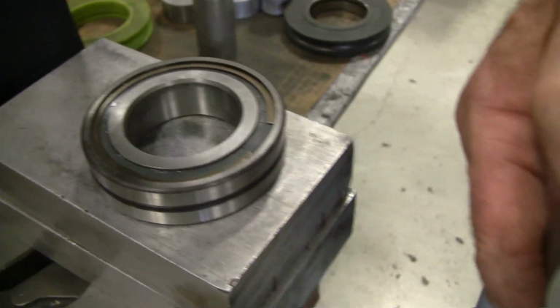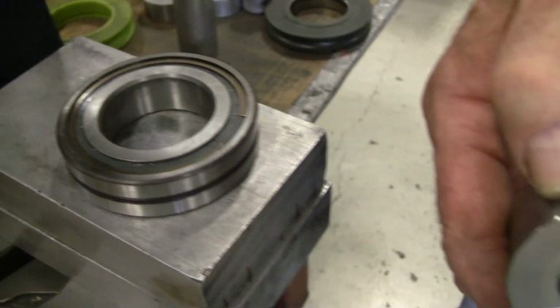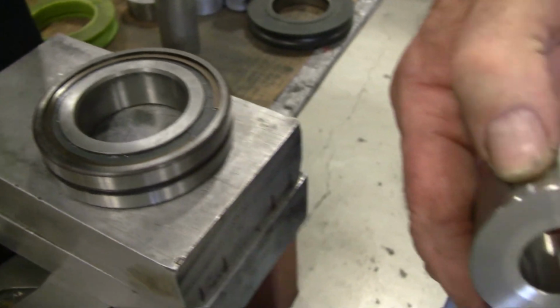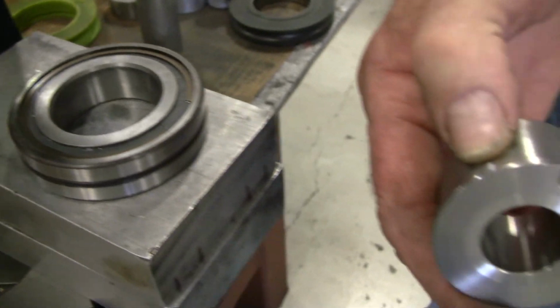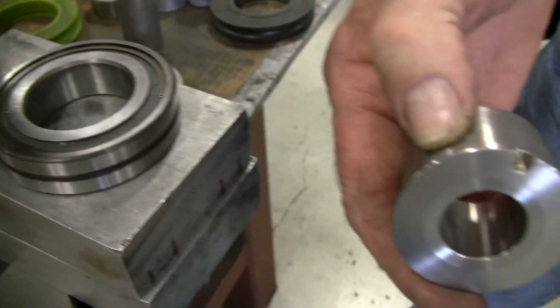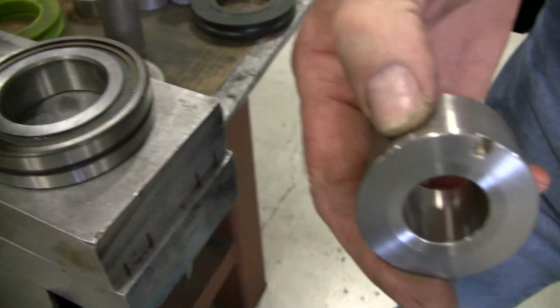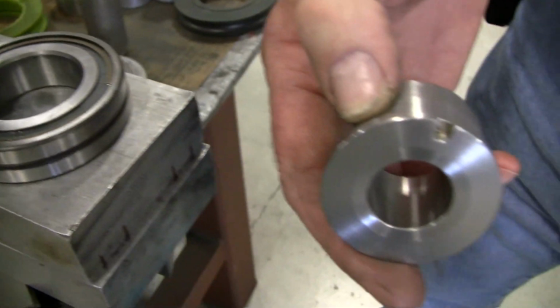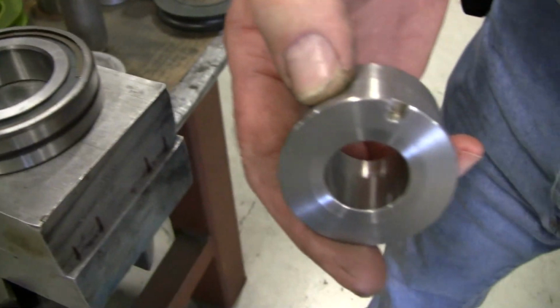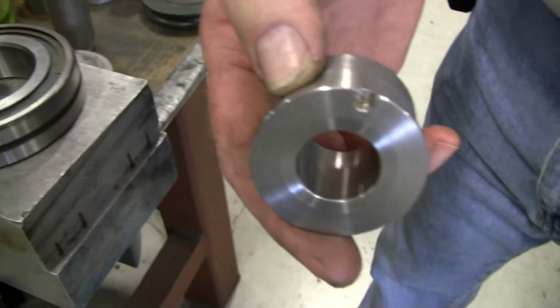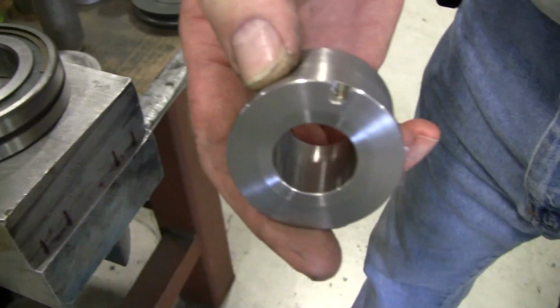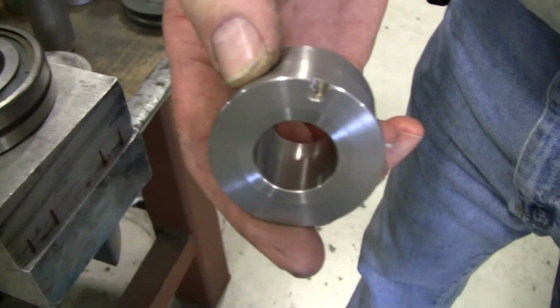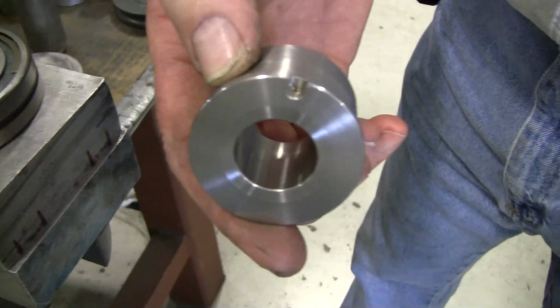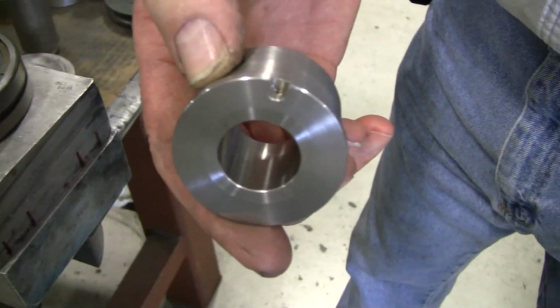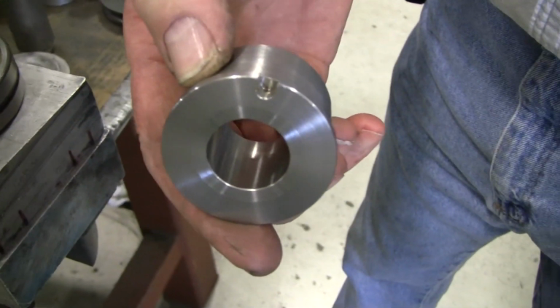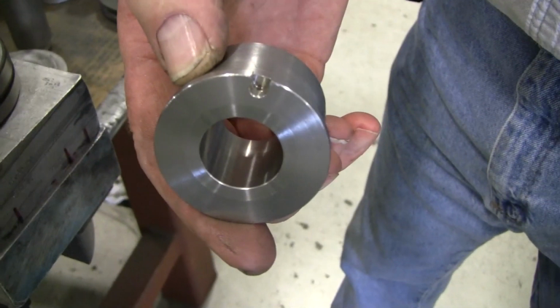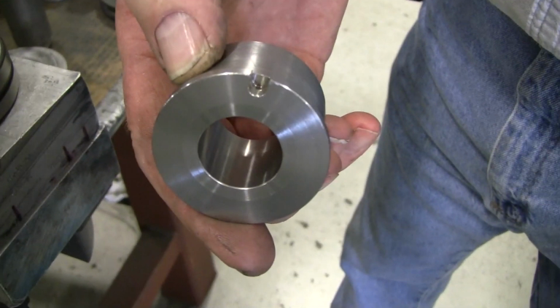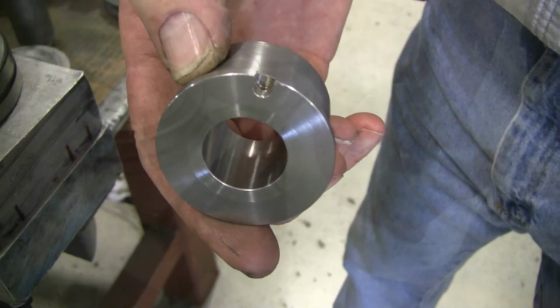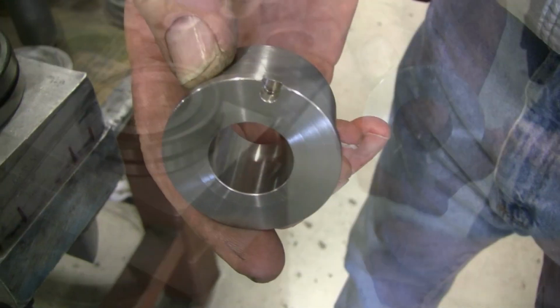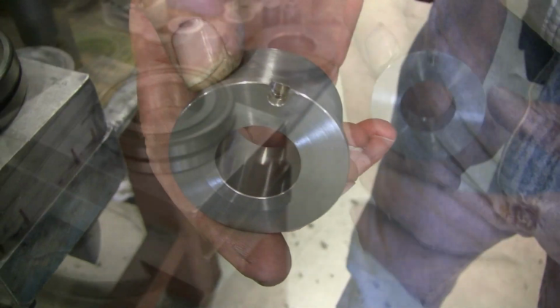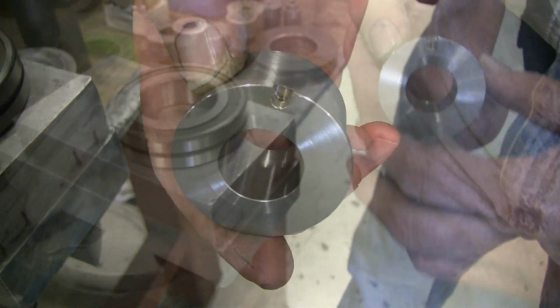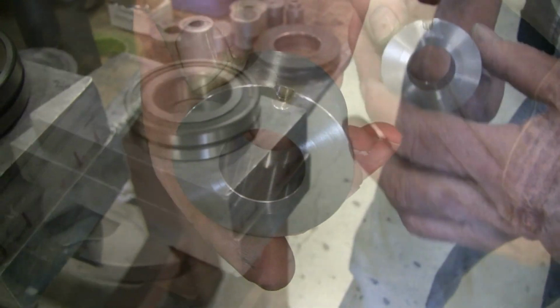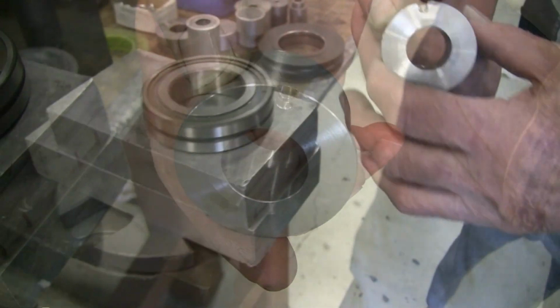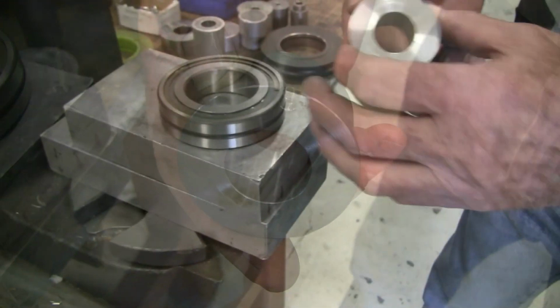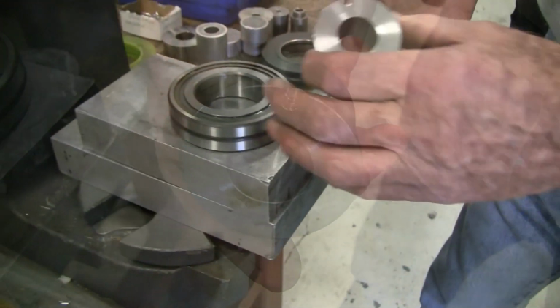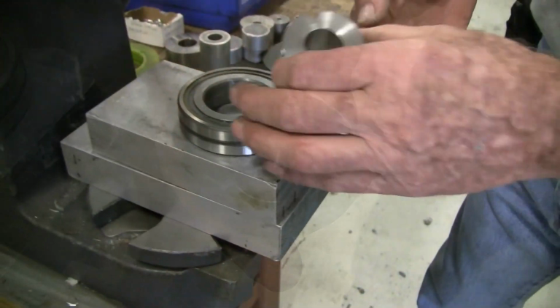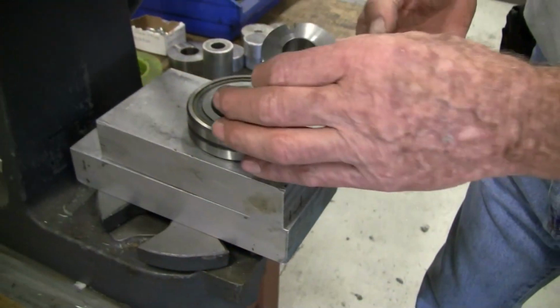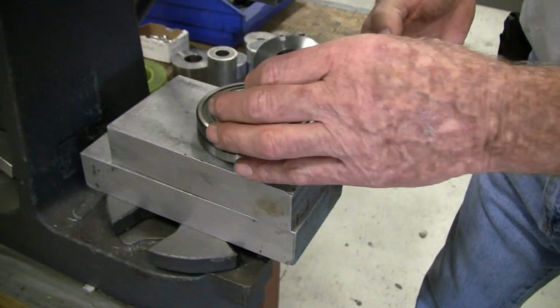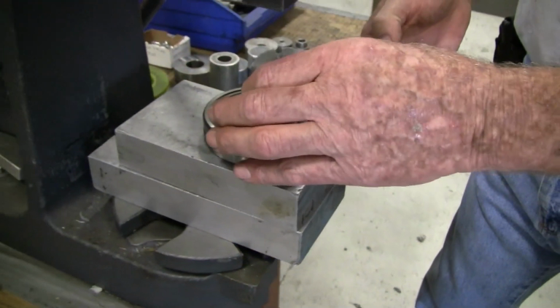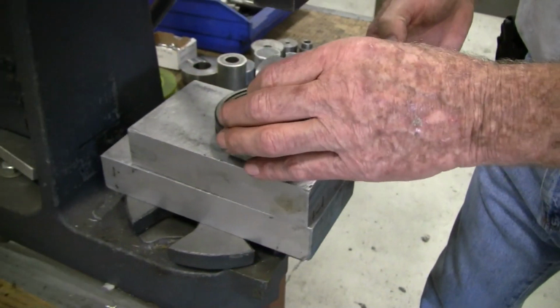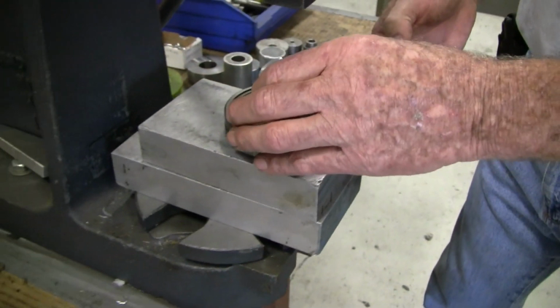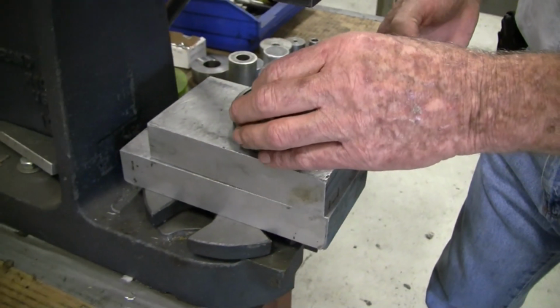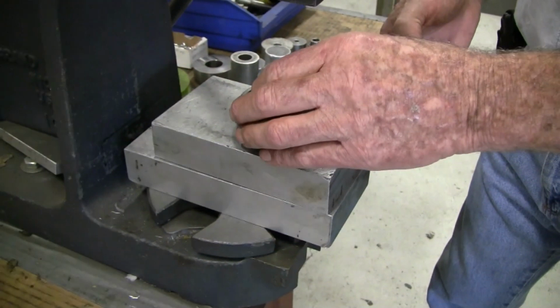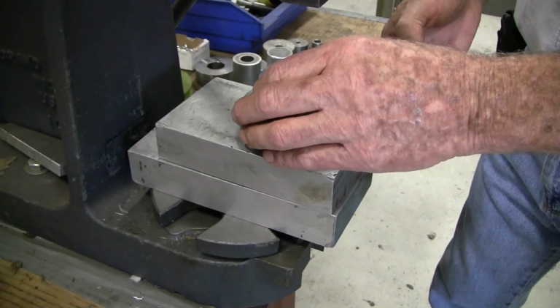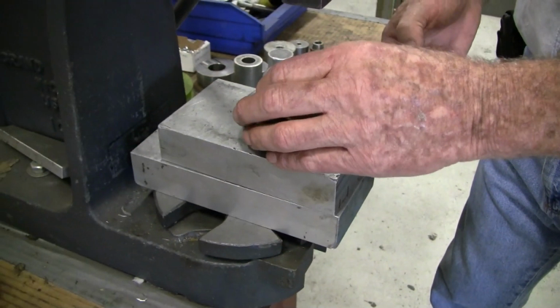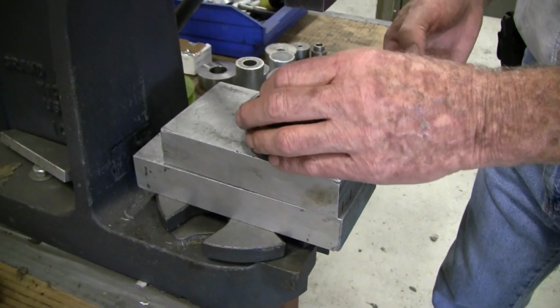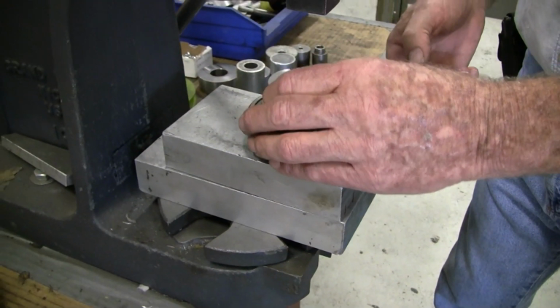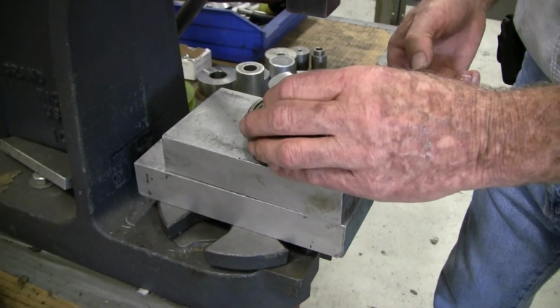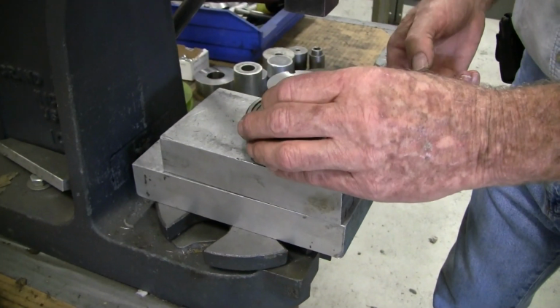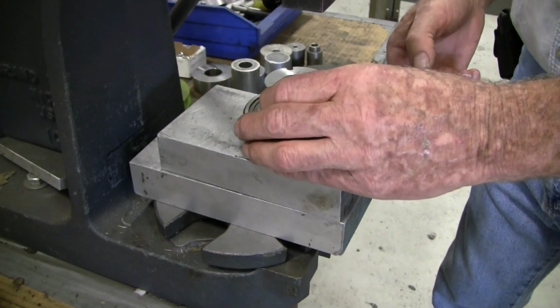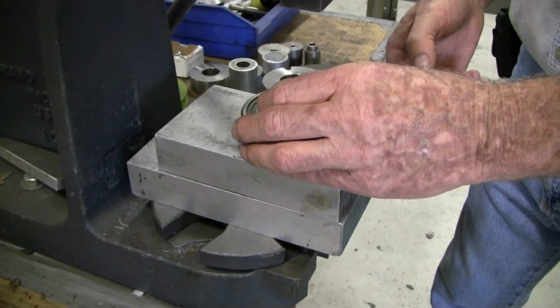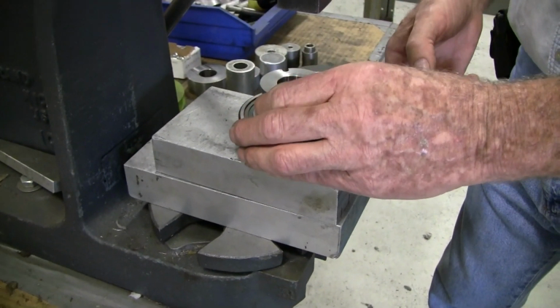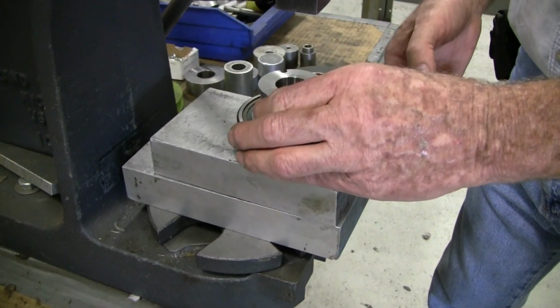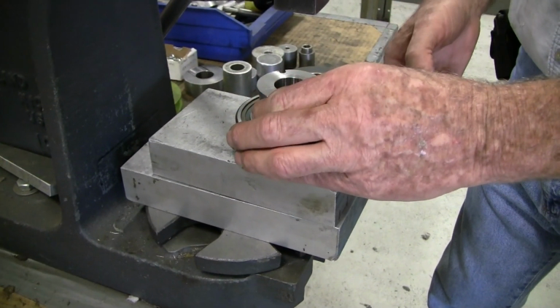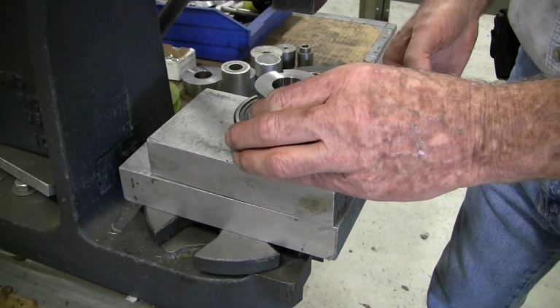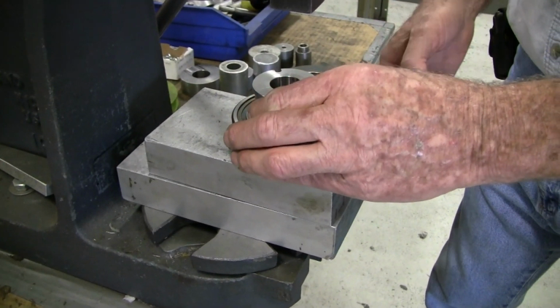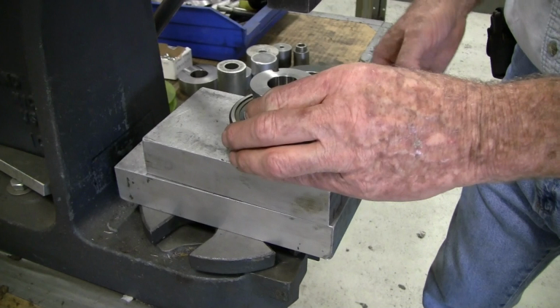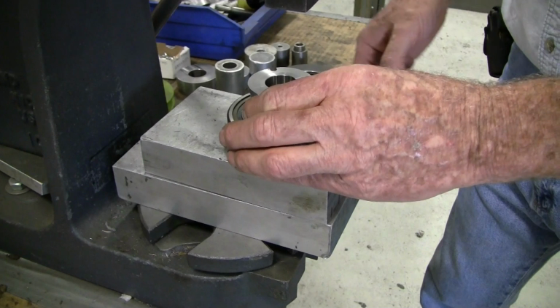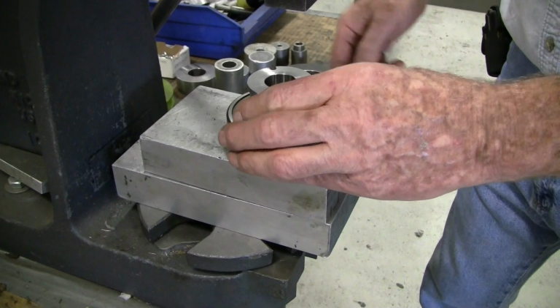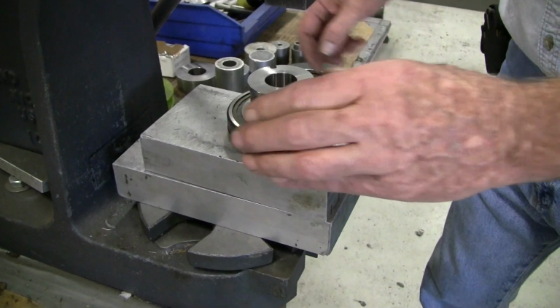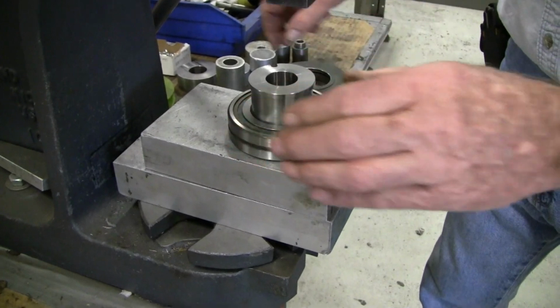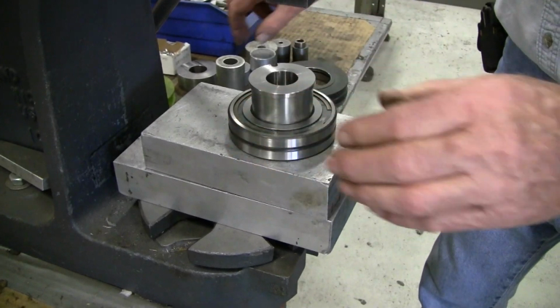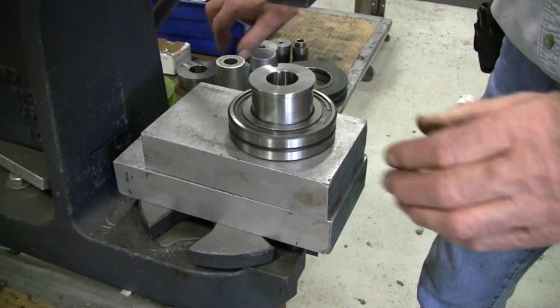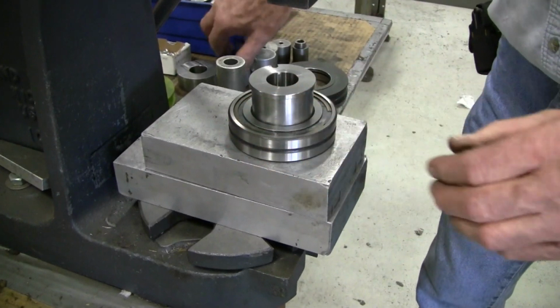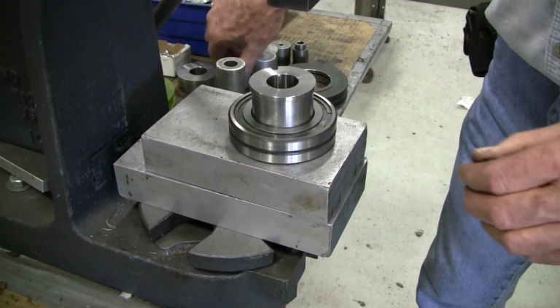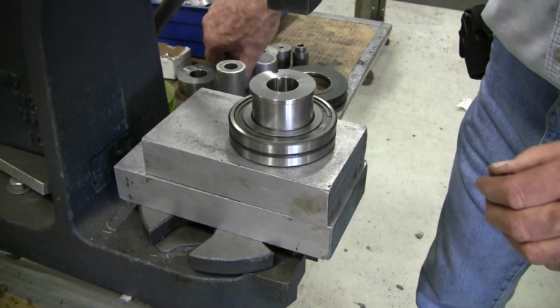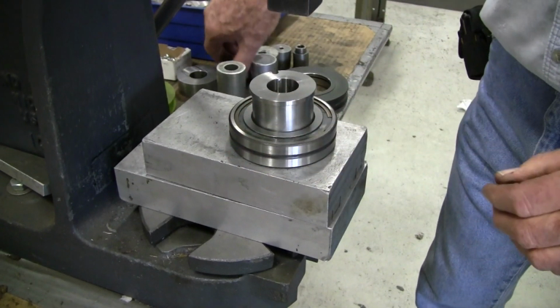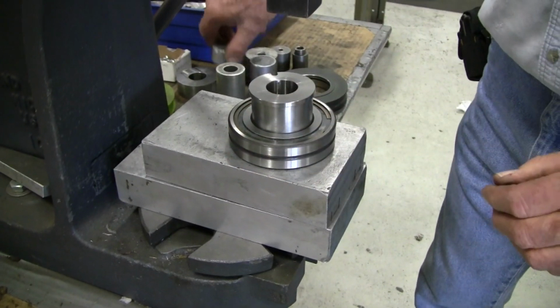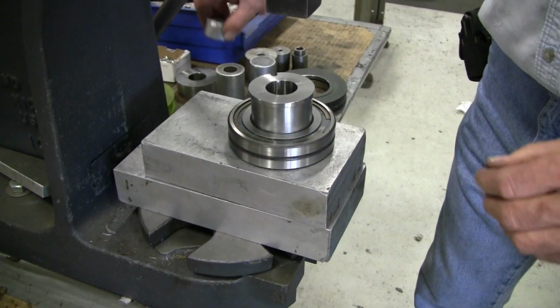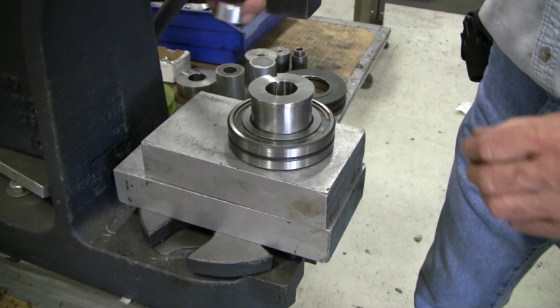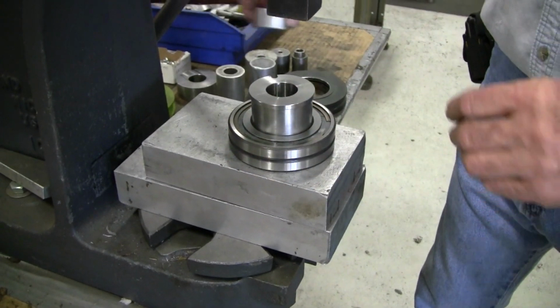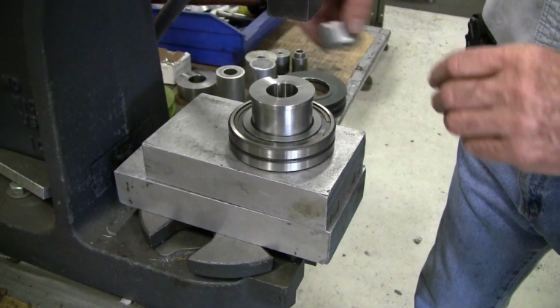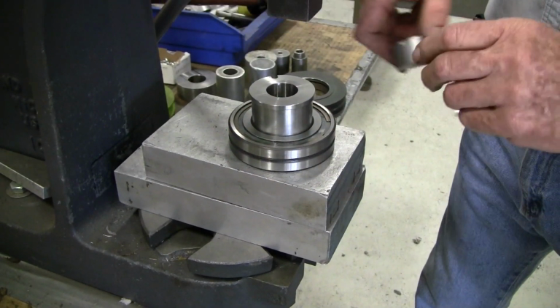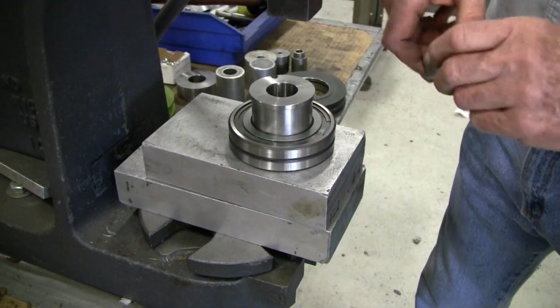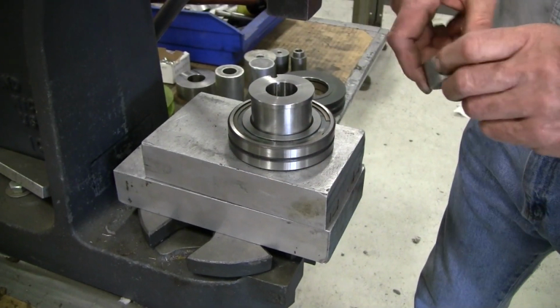The bearing assembly is placed on the arbor press. The anti-rotation bushing is then pressed into the center of the bearing.